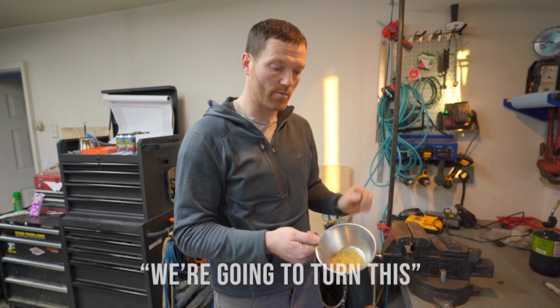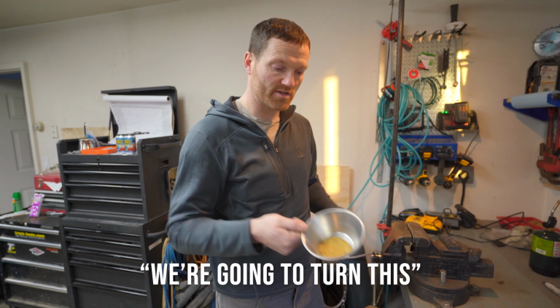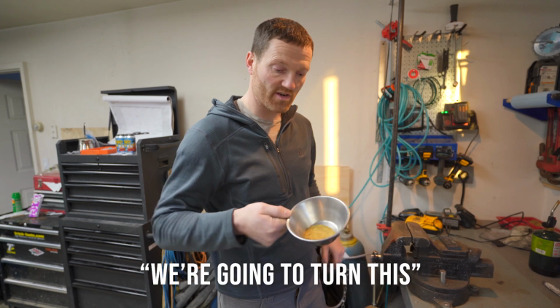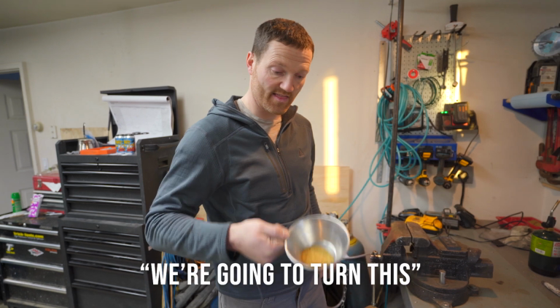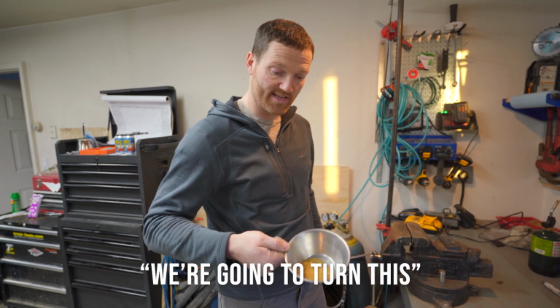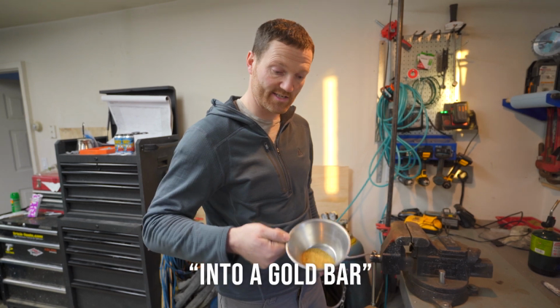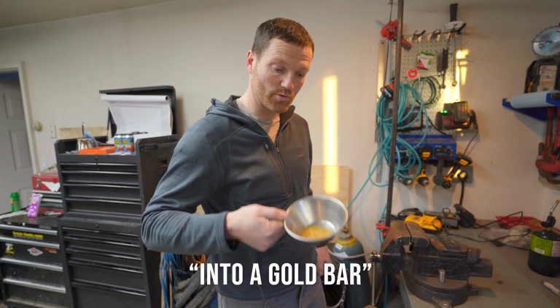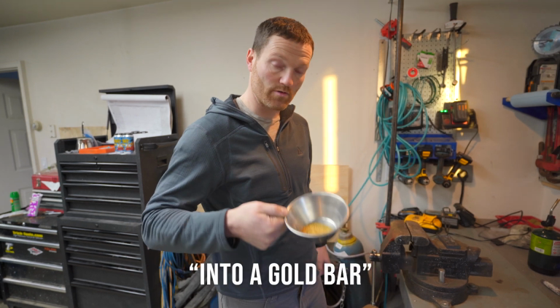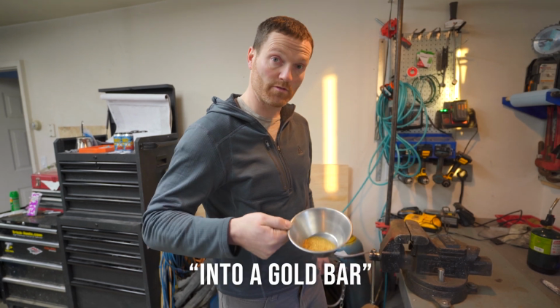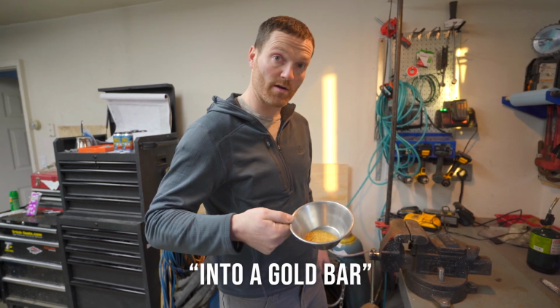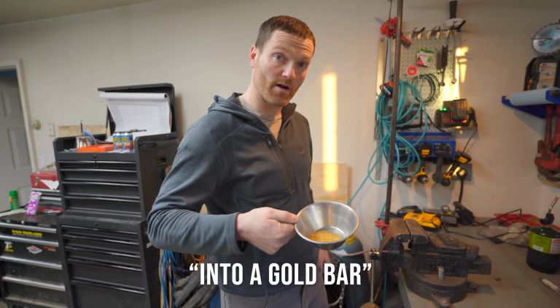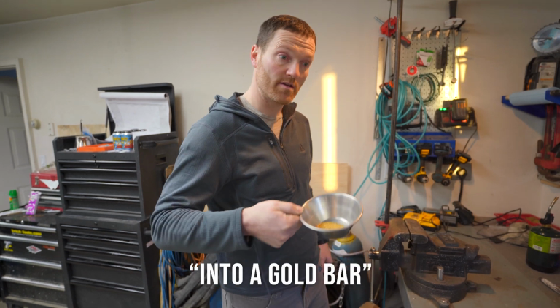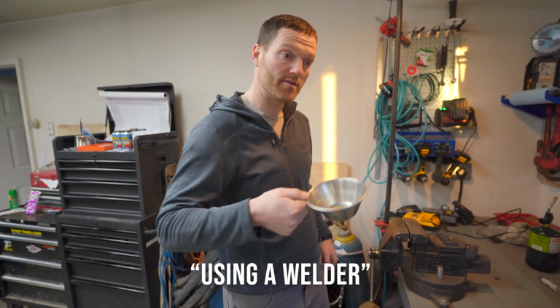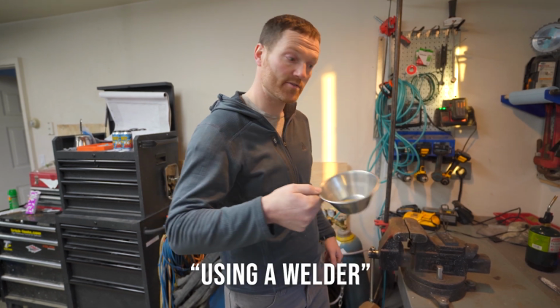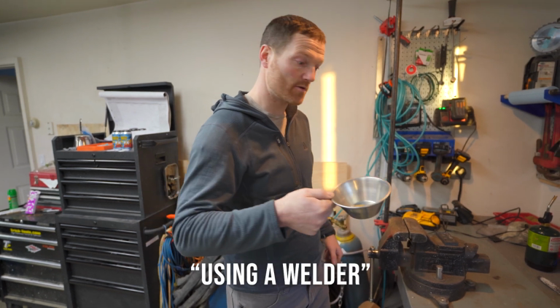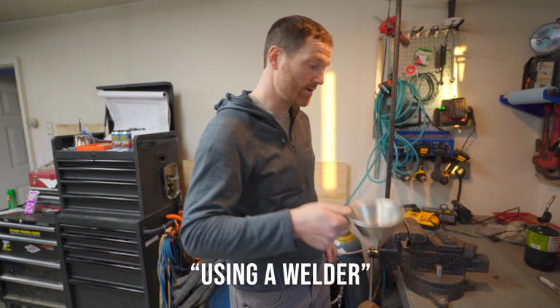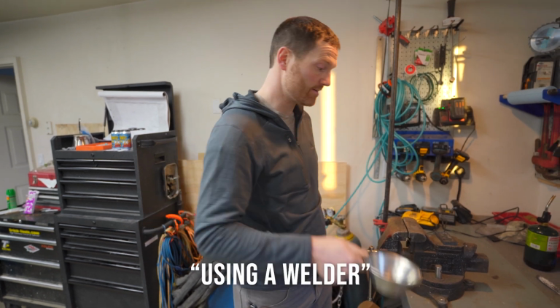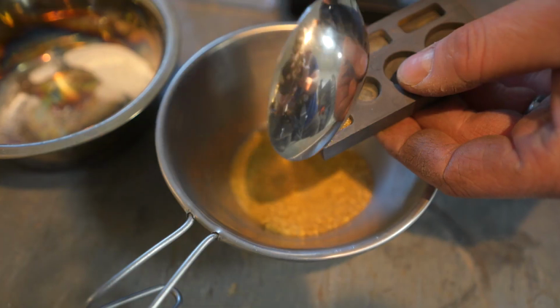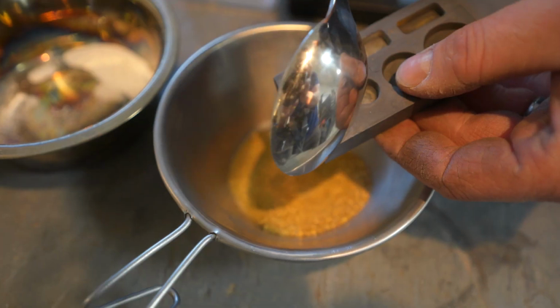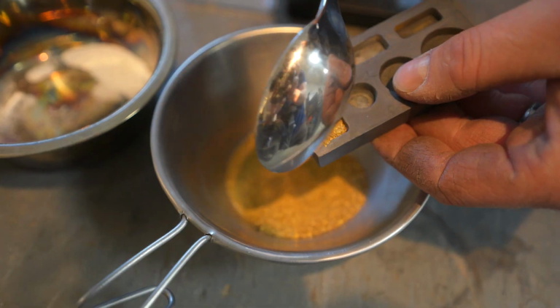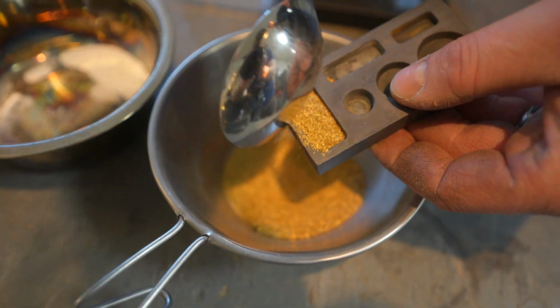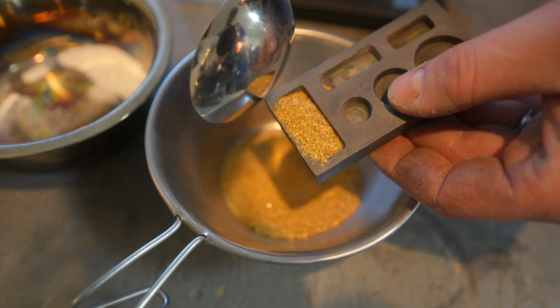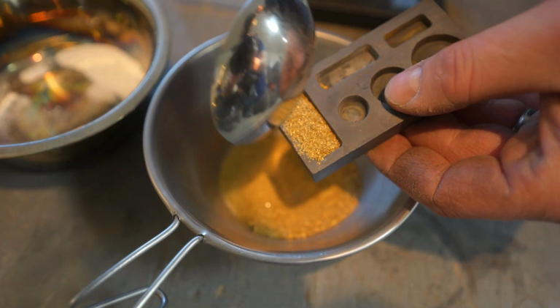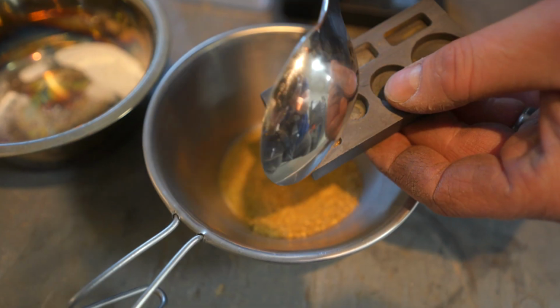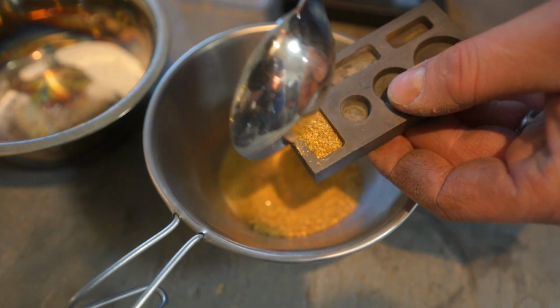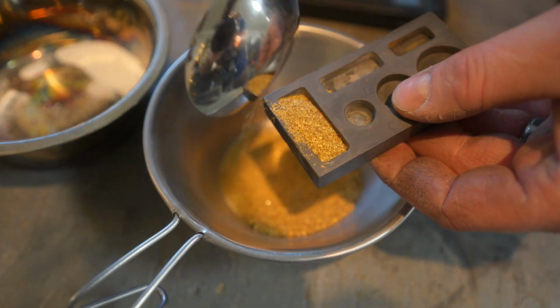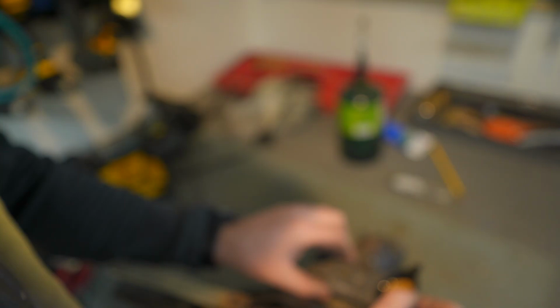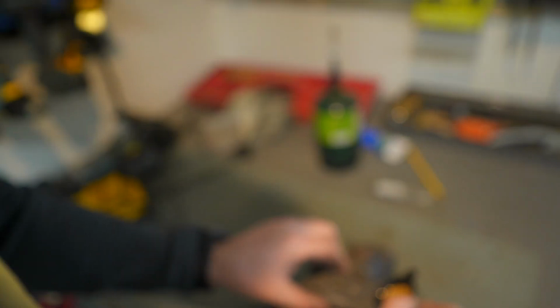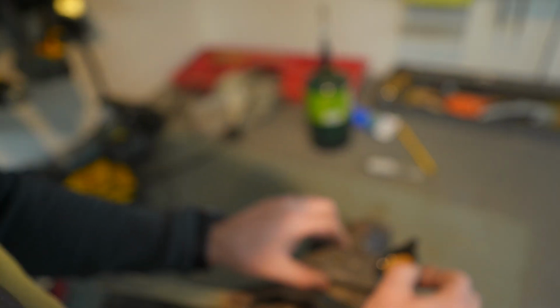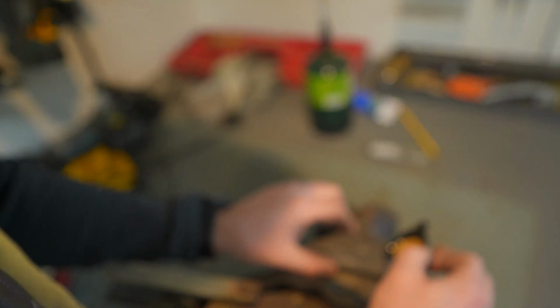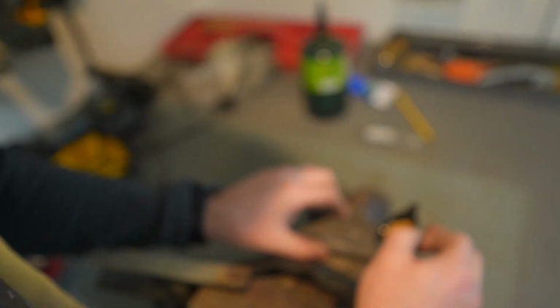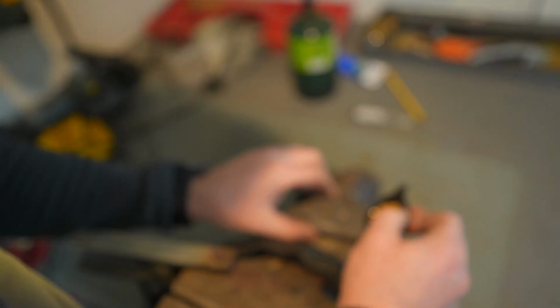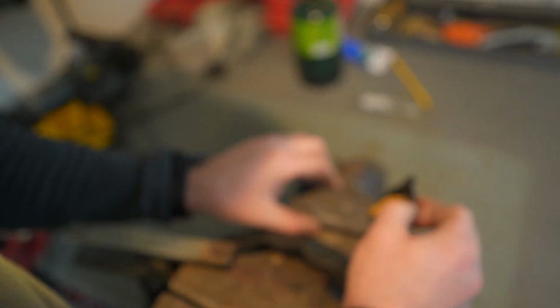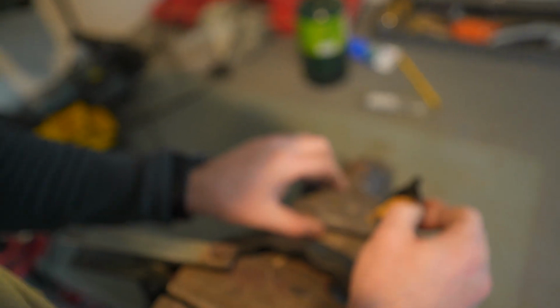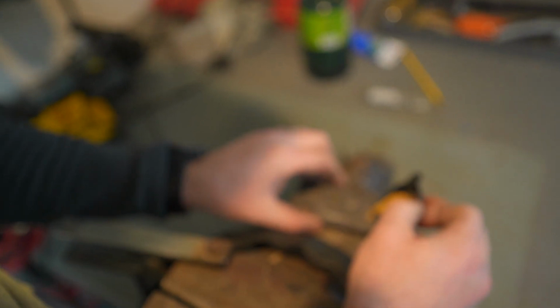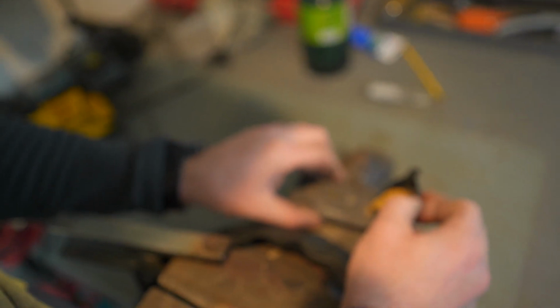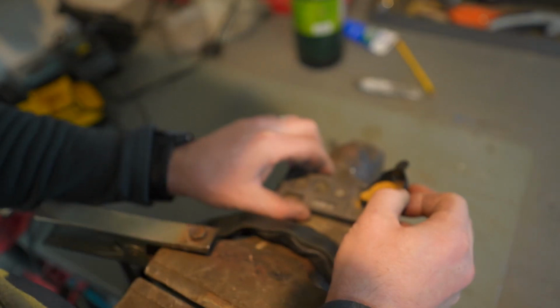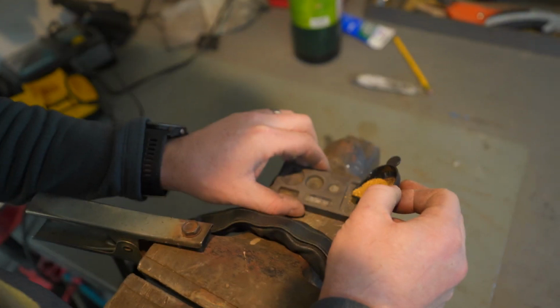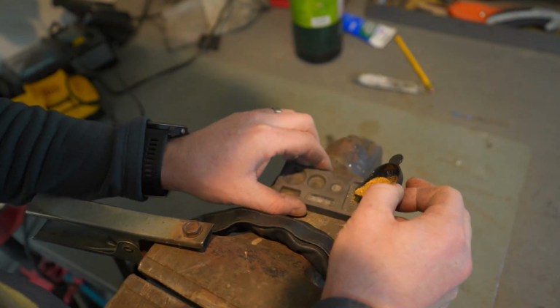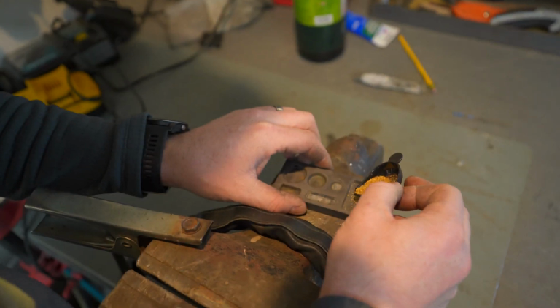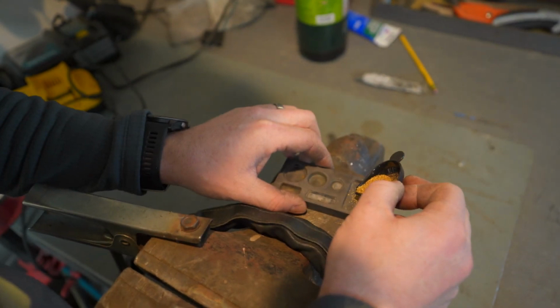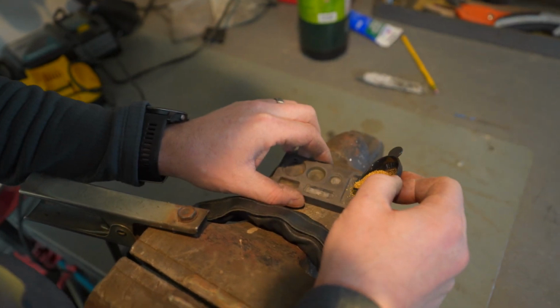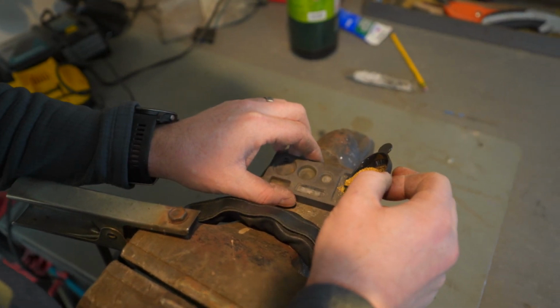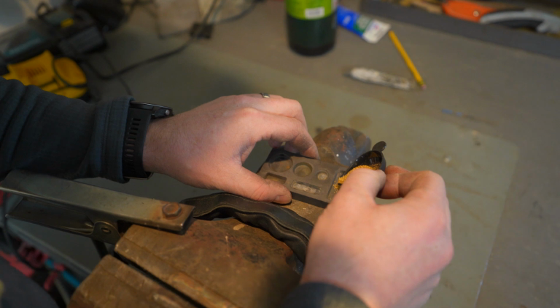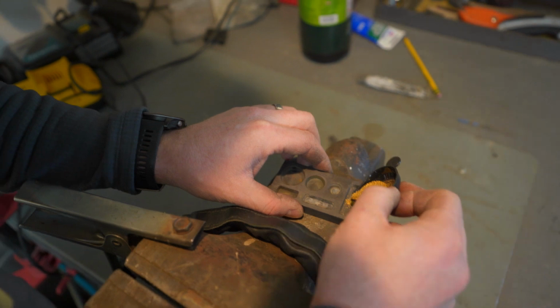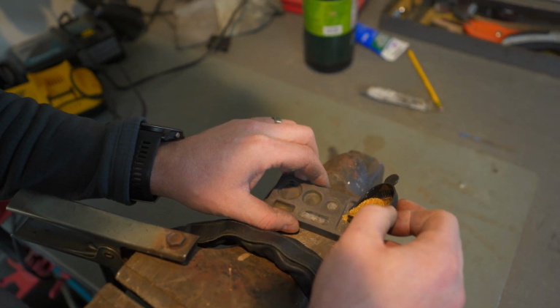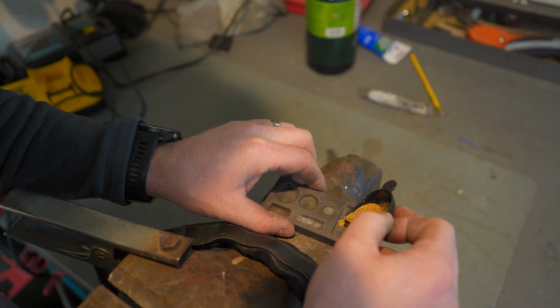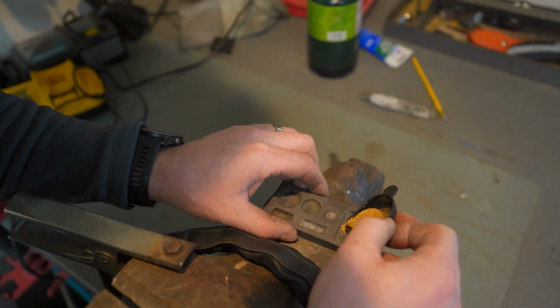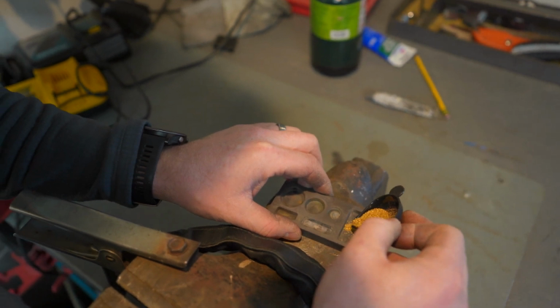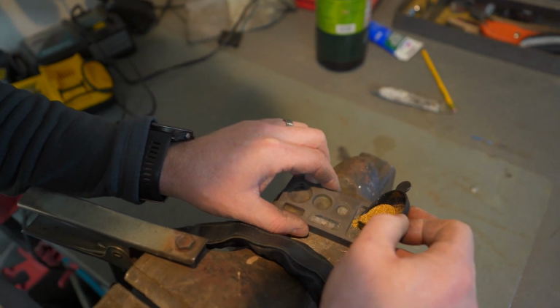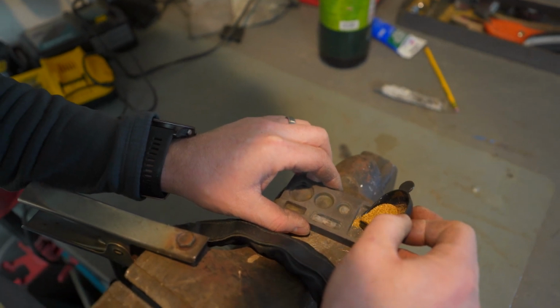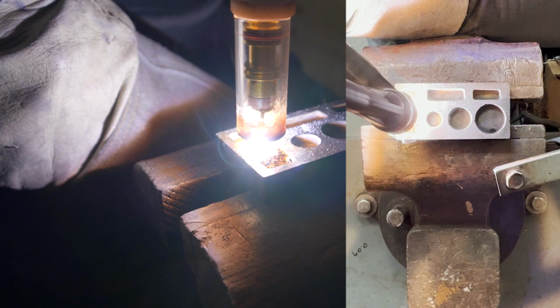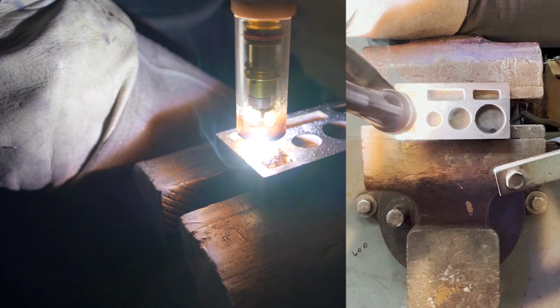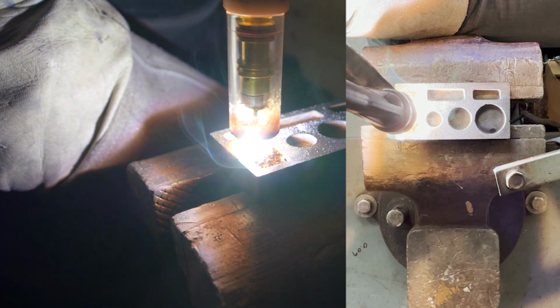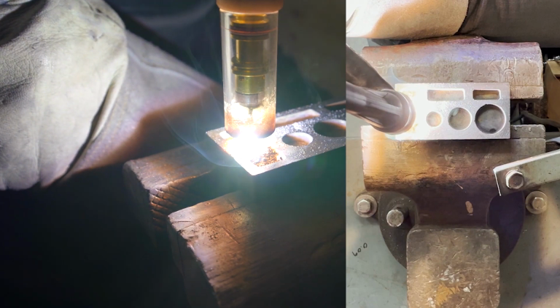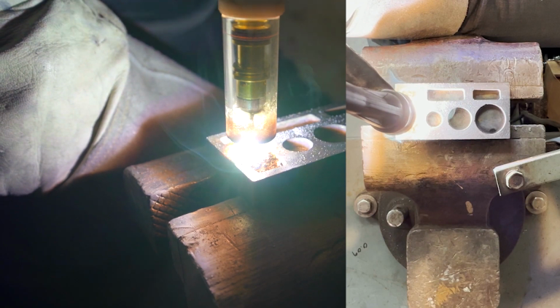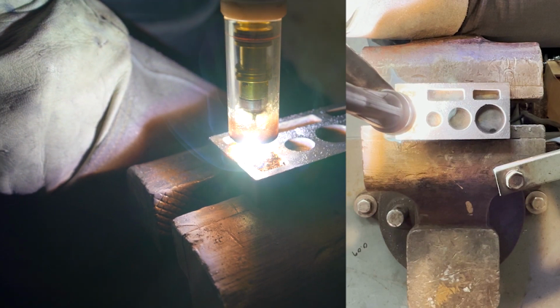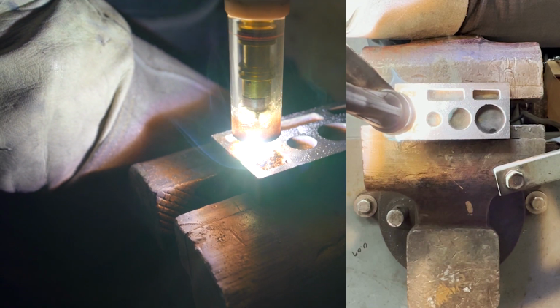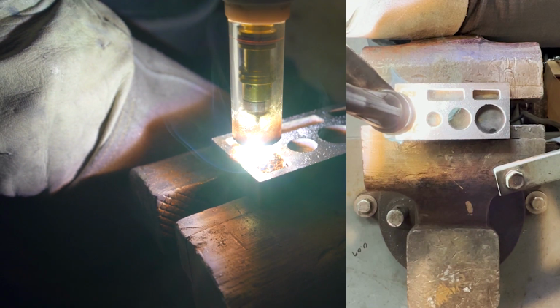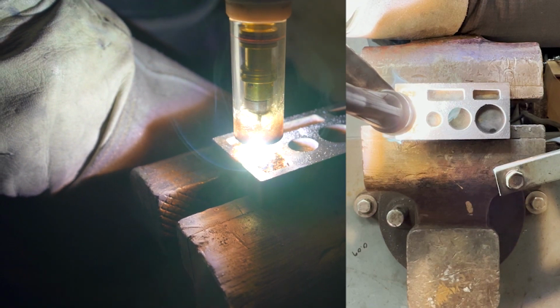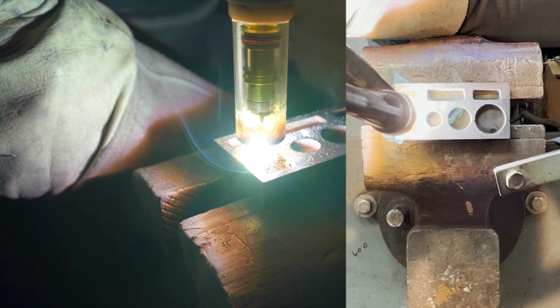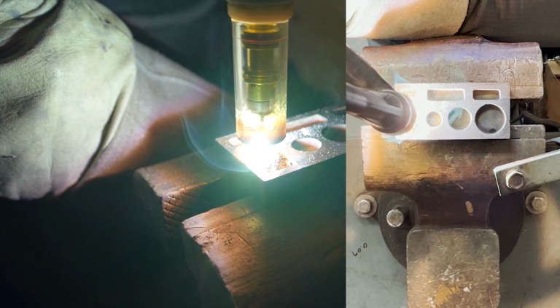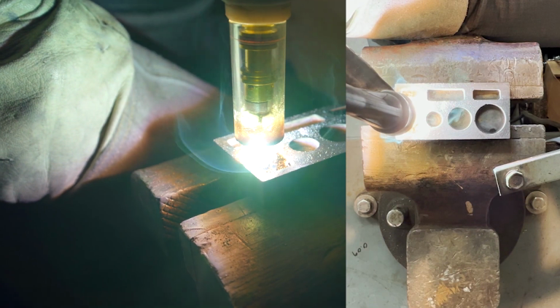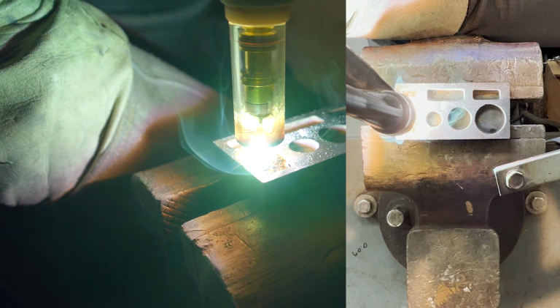We're going to turn this into a gold bar using a welder. This is the very careful don't spill it part. Look at that blob — it's just eating.